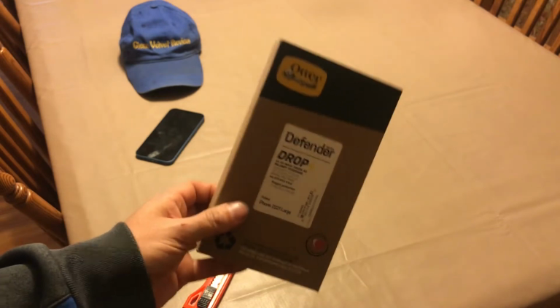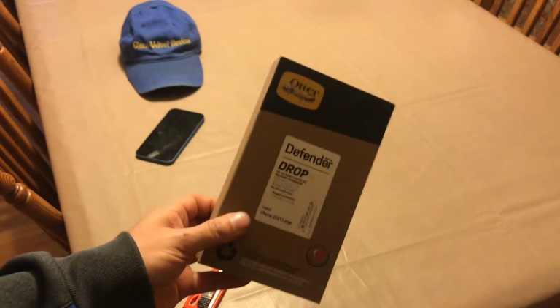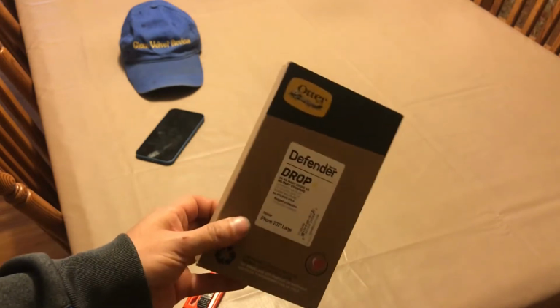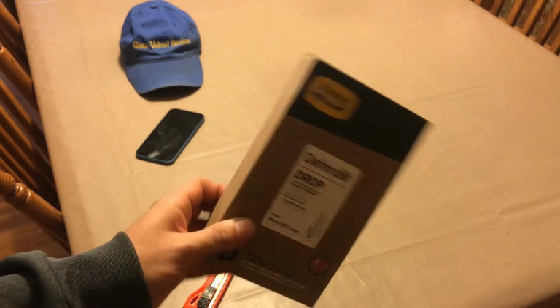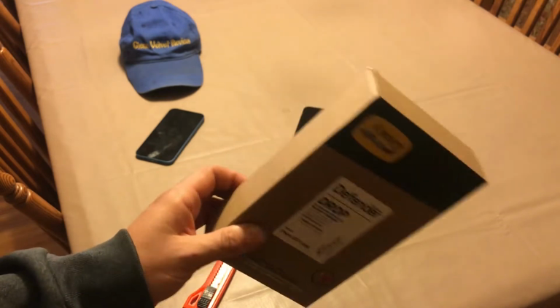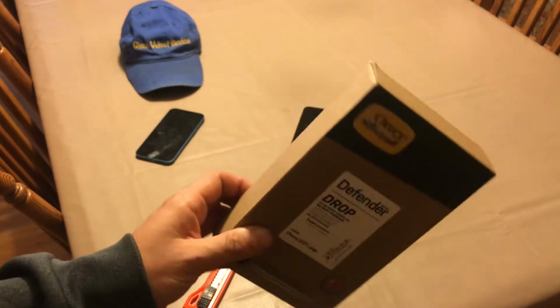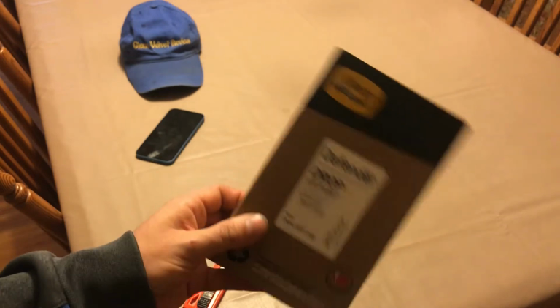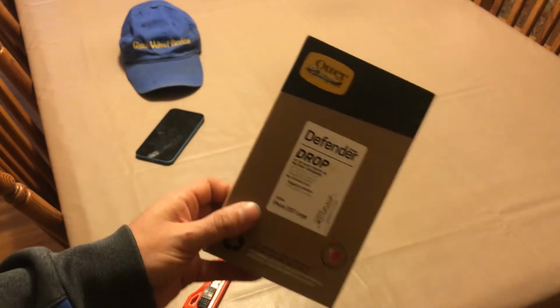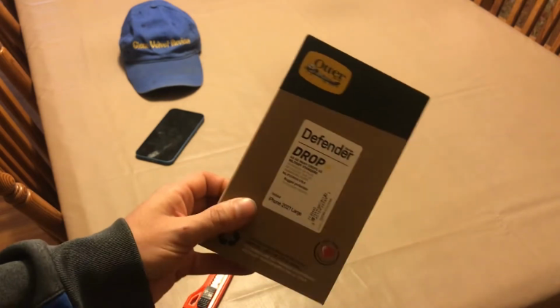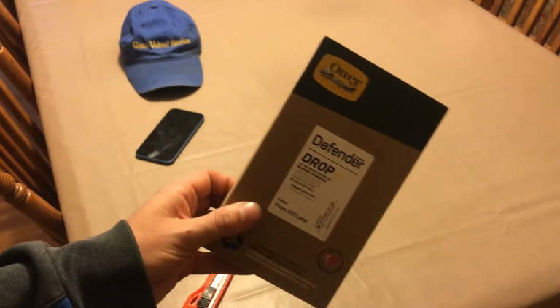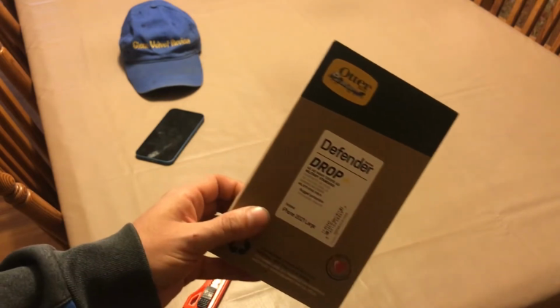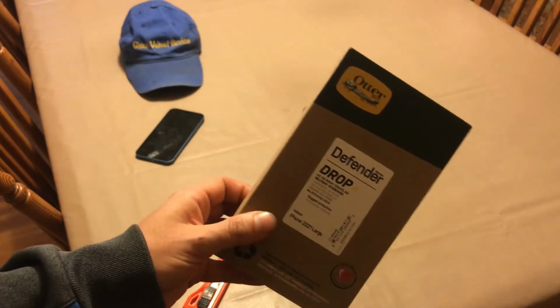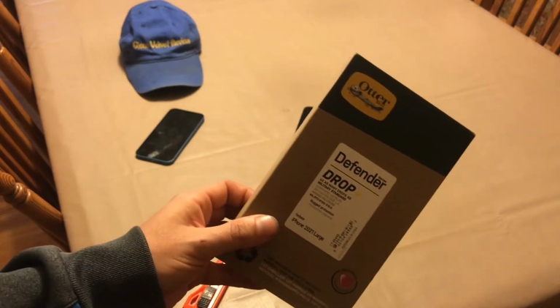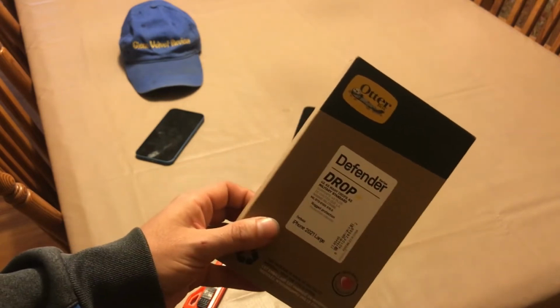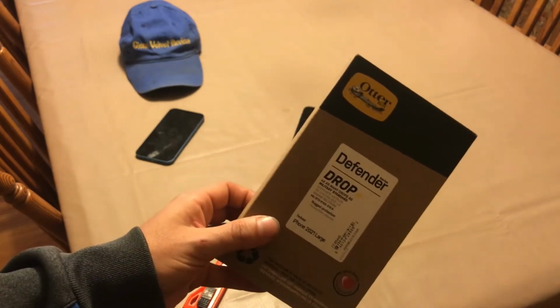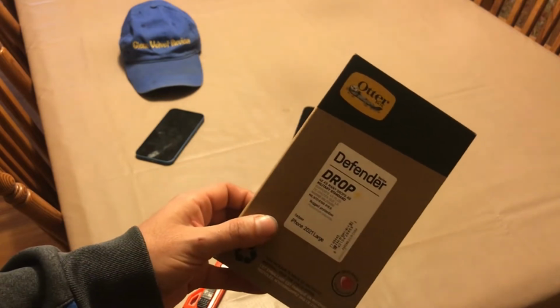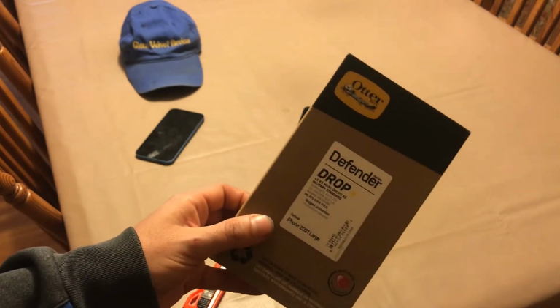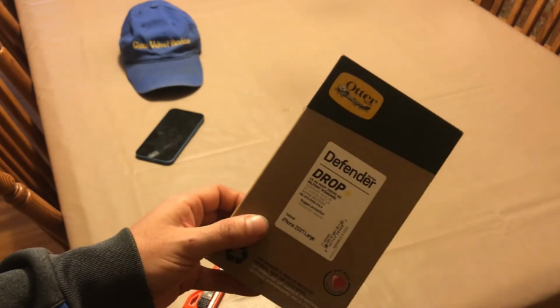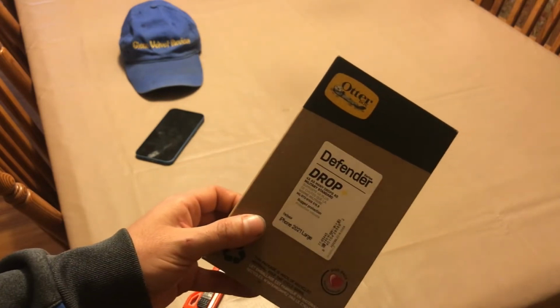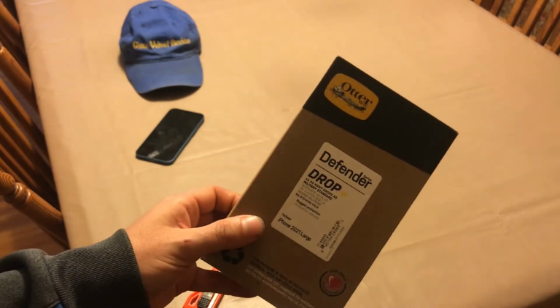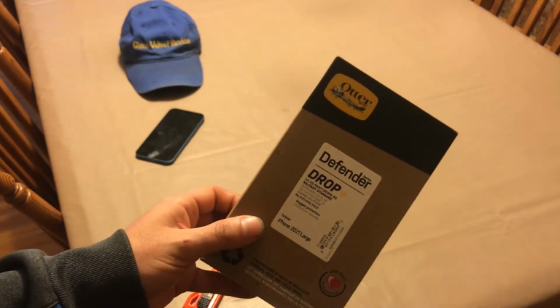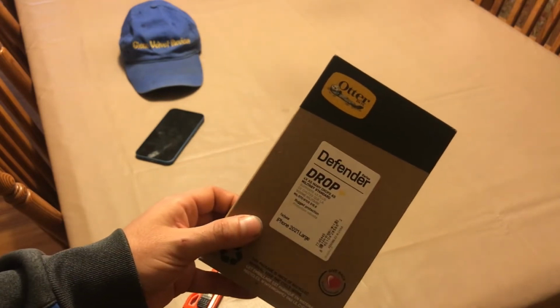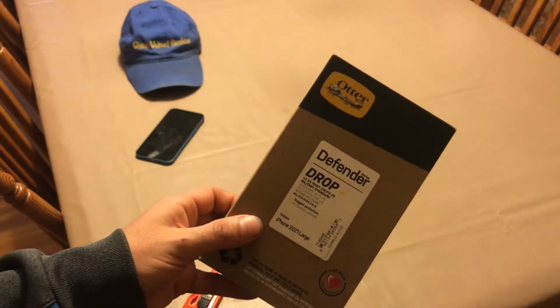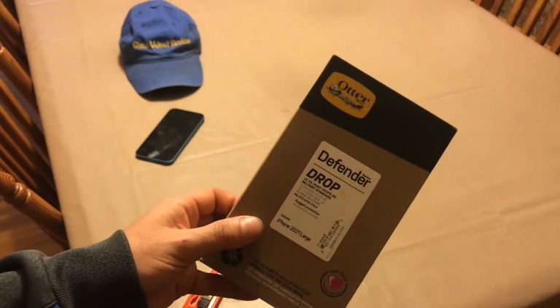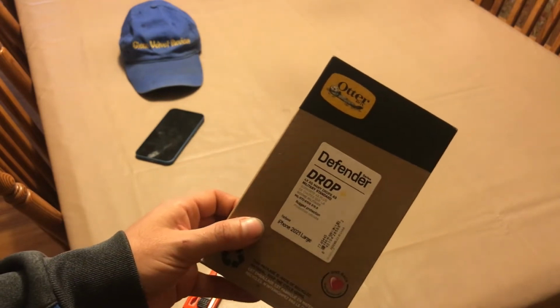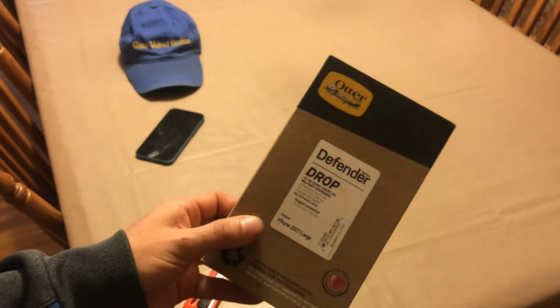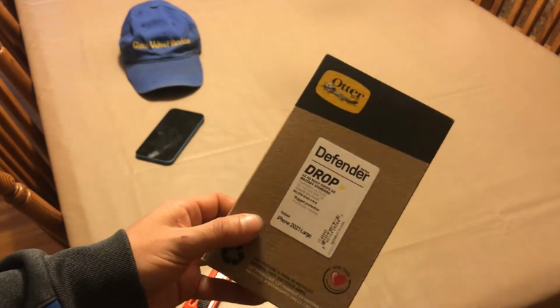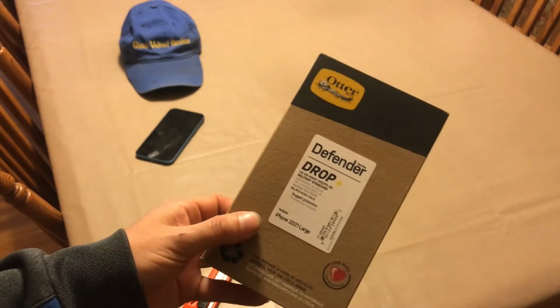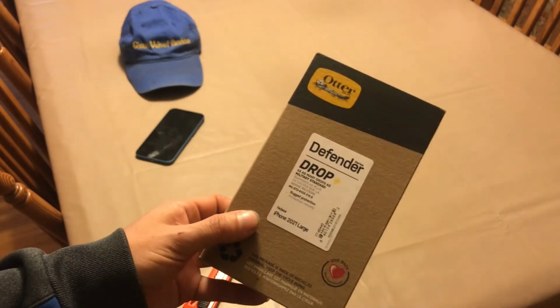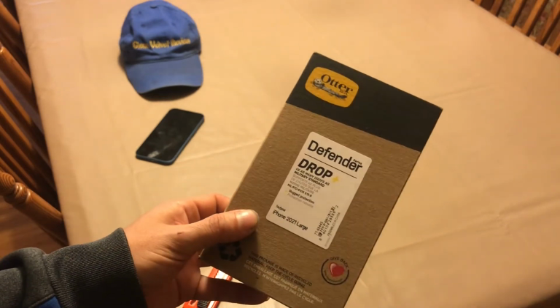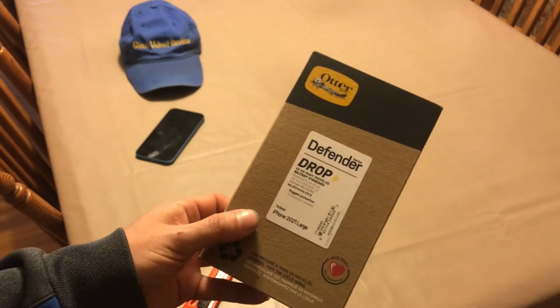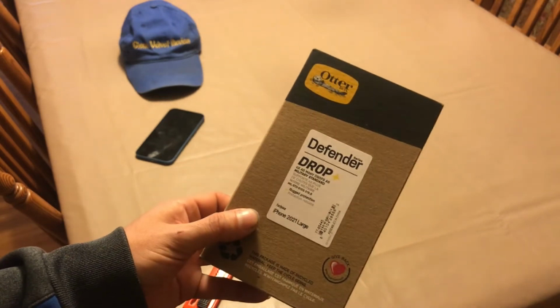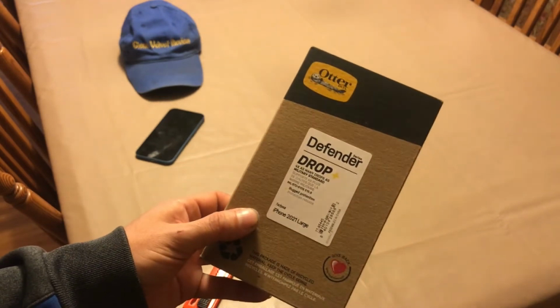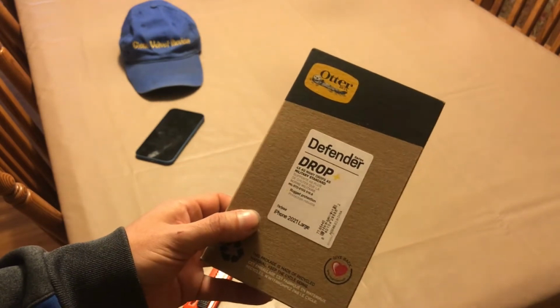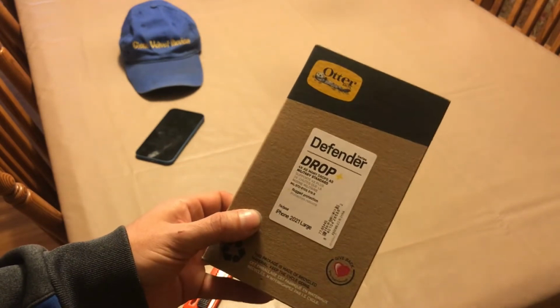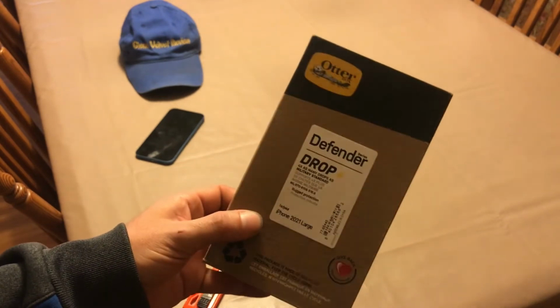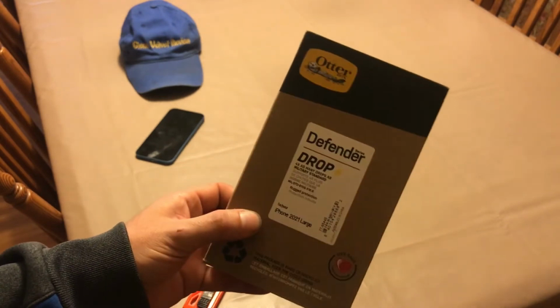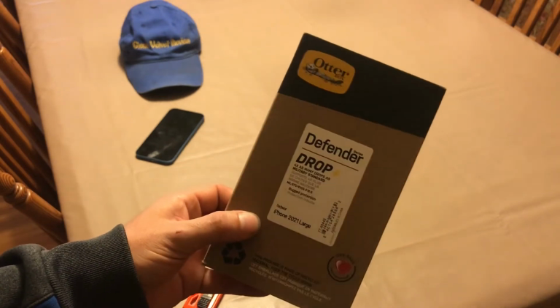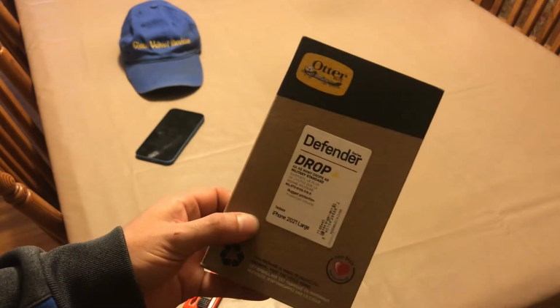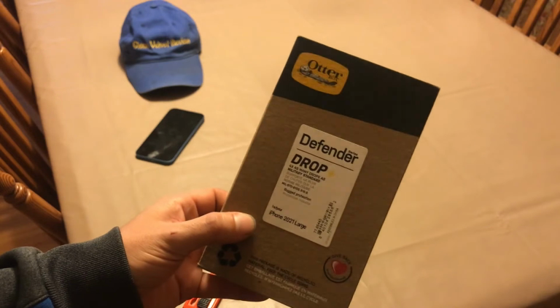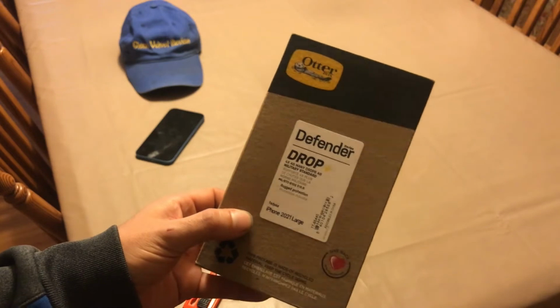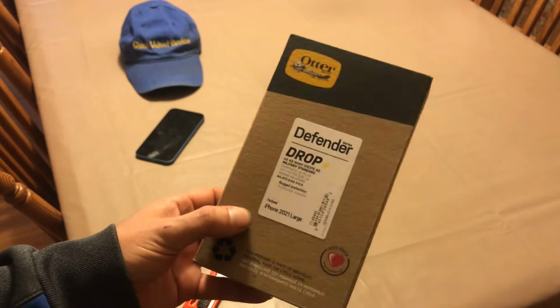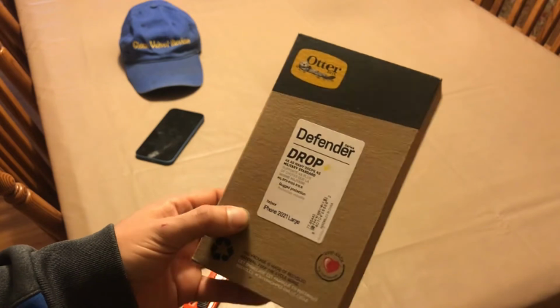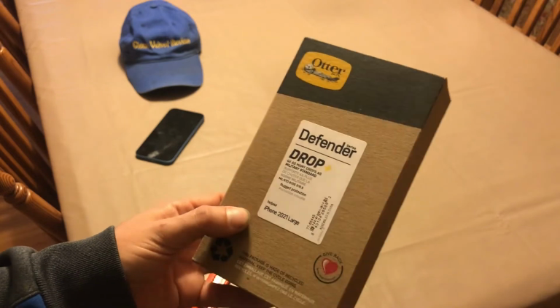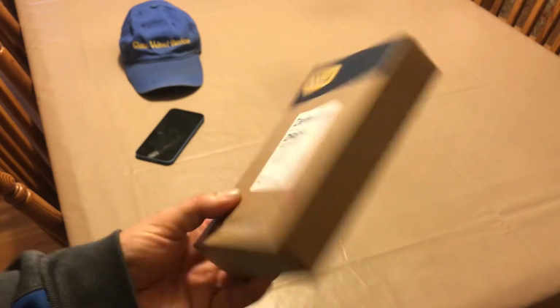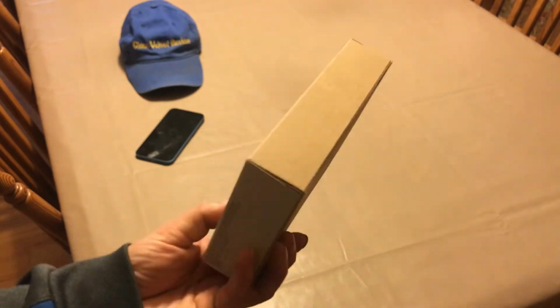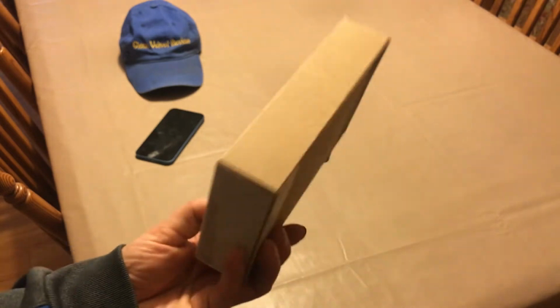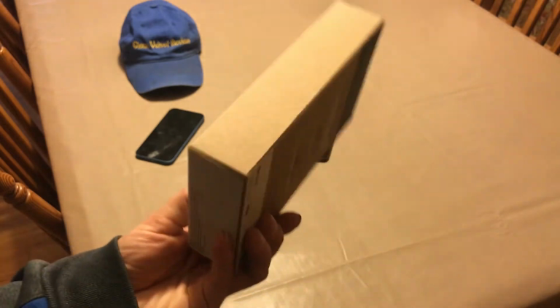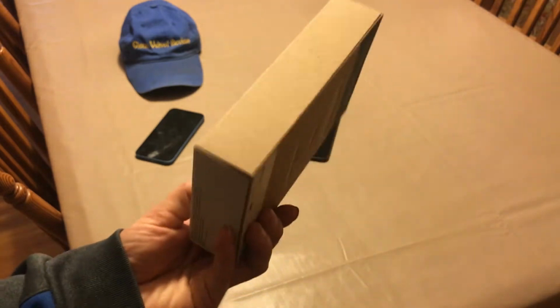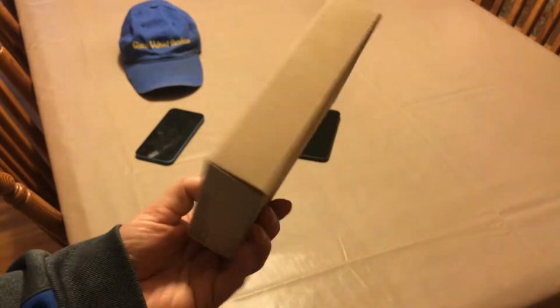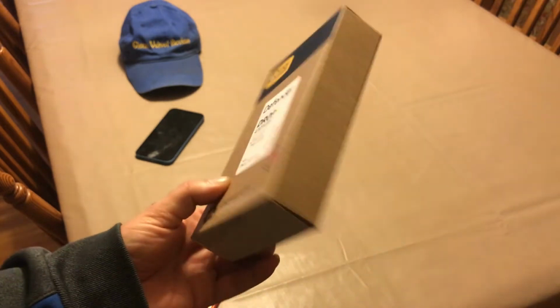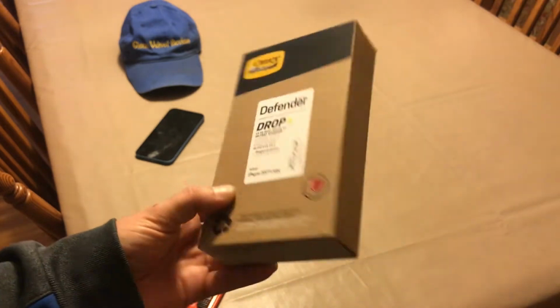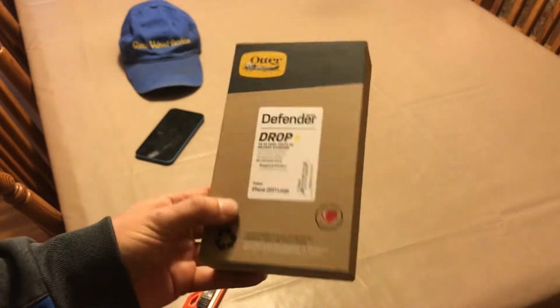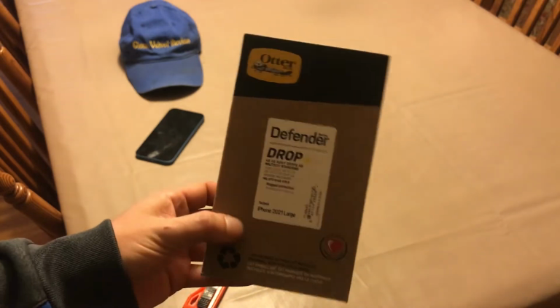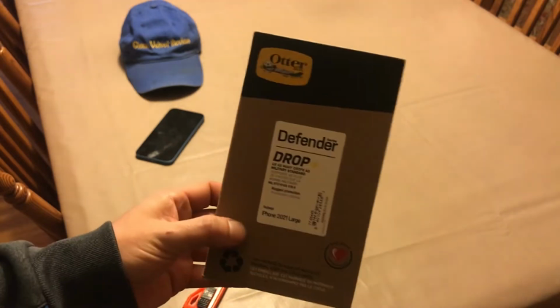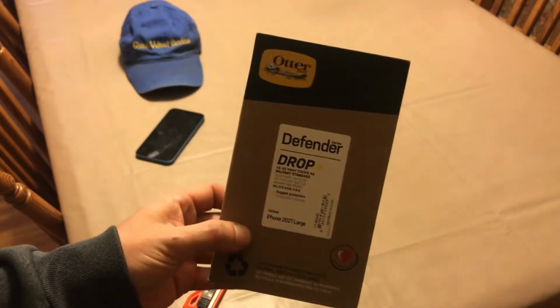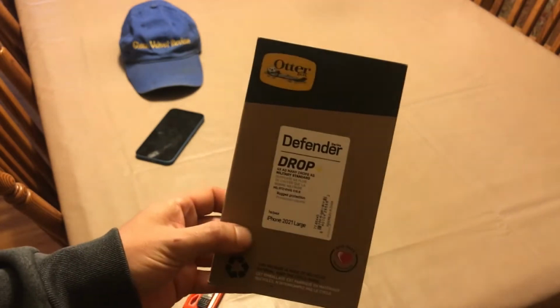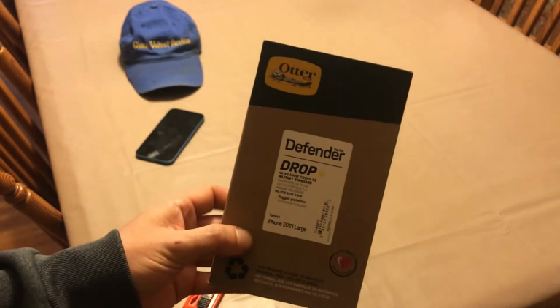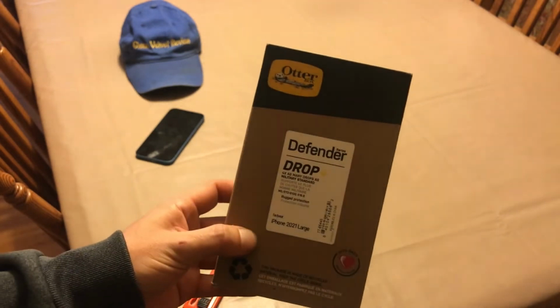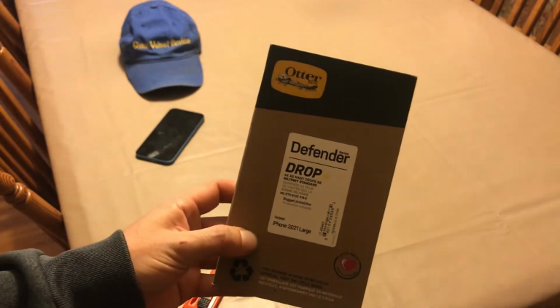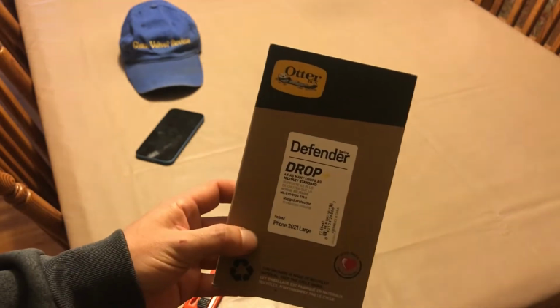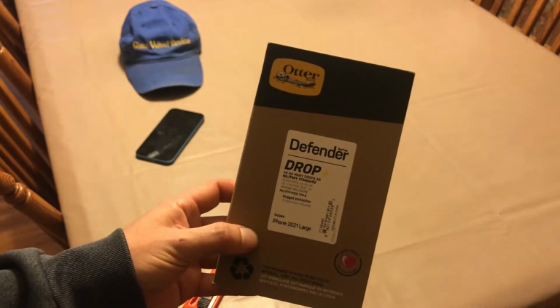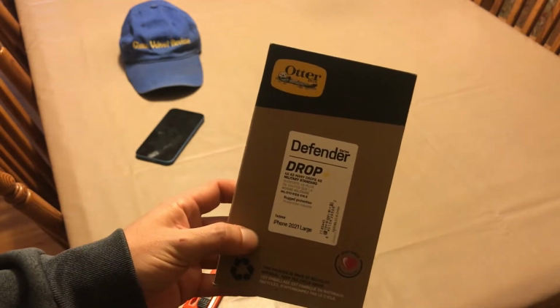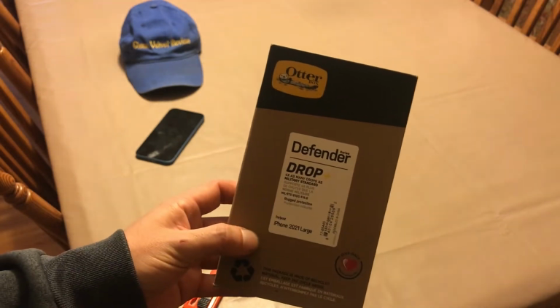I dropped it from 6 feet with the OtterBox case — not this series, a different one. I think they made them better back then. This thing feels light; mine felt nice and heavy.